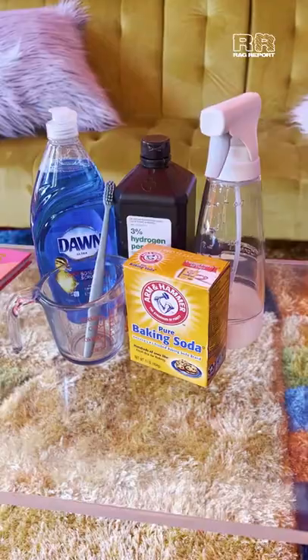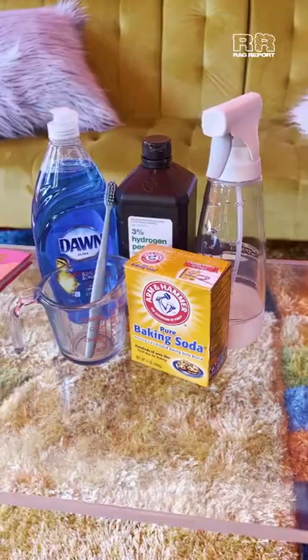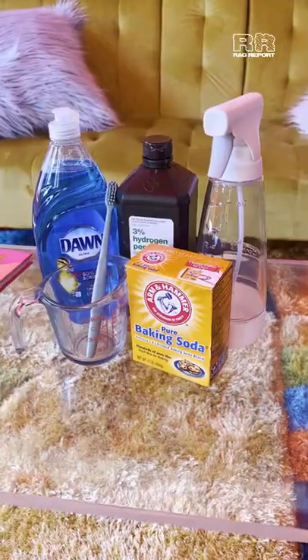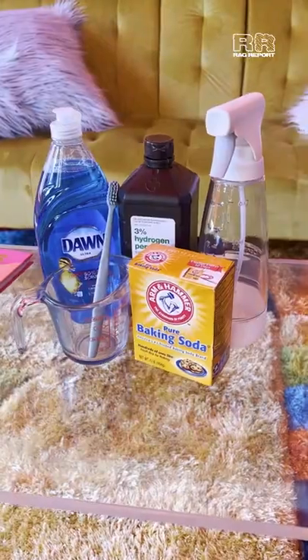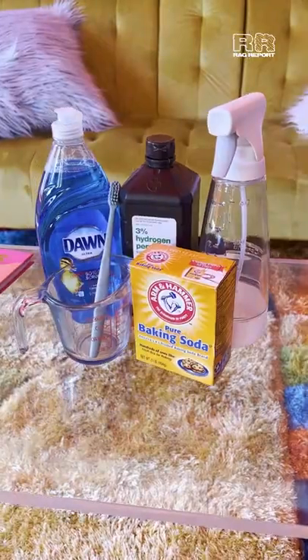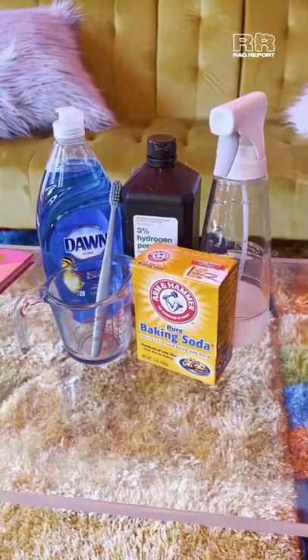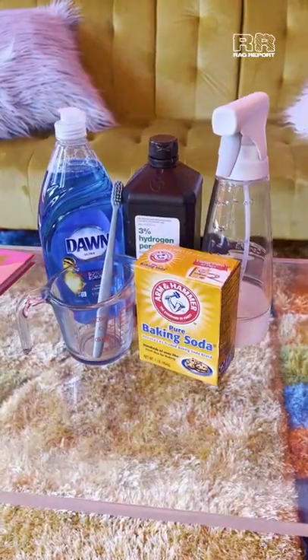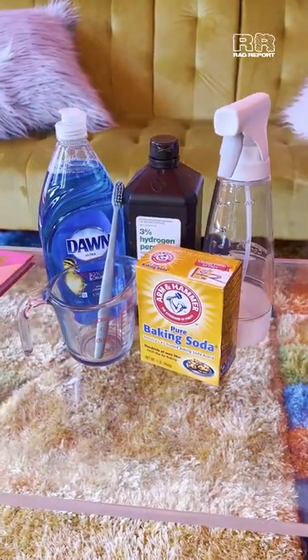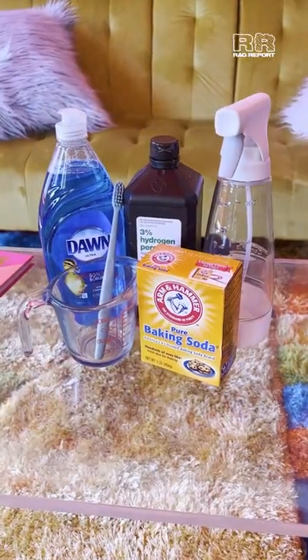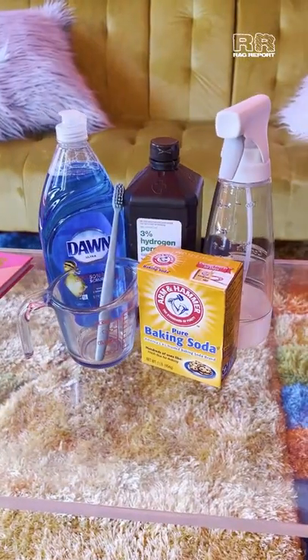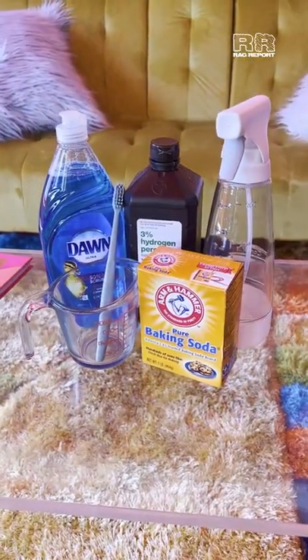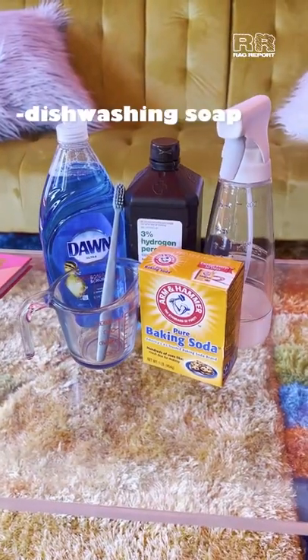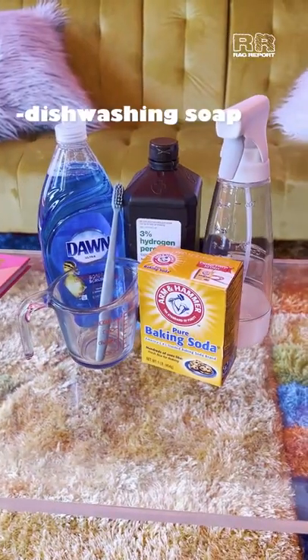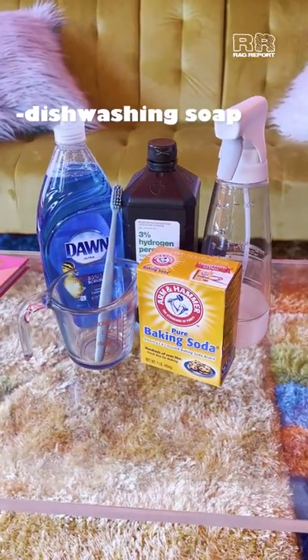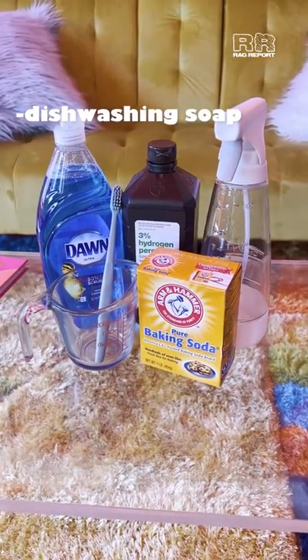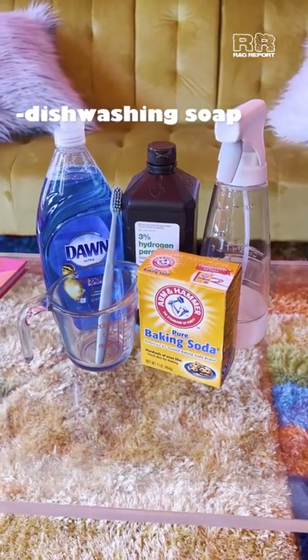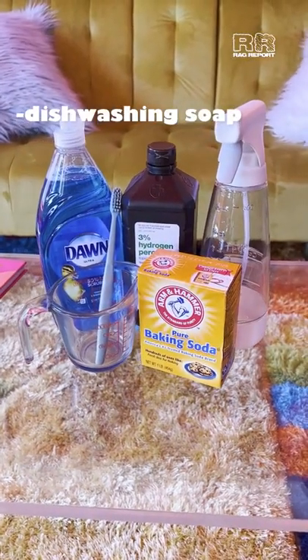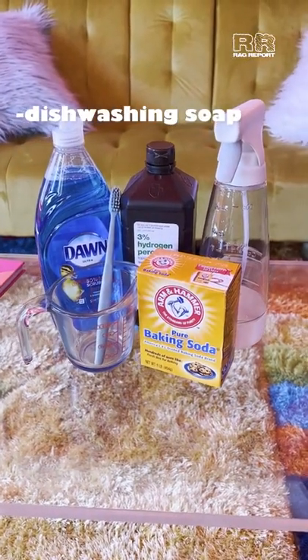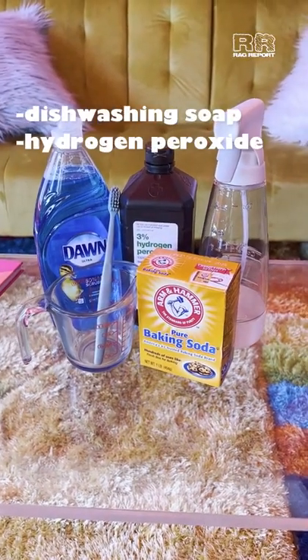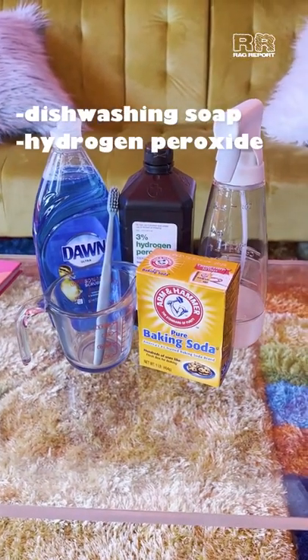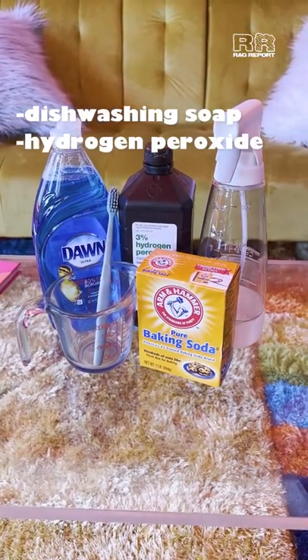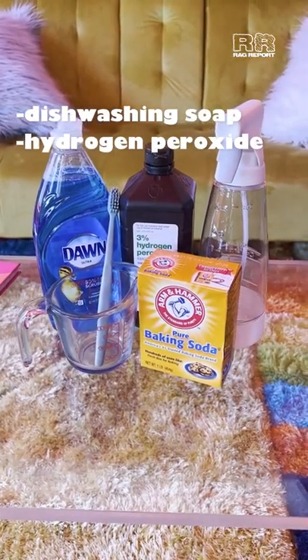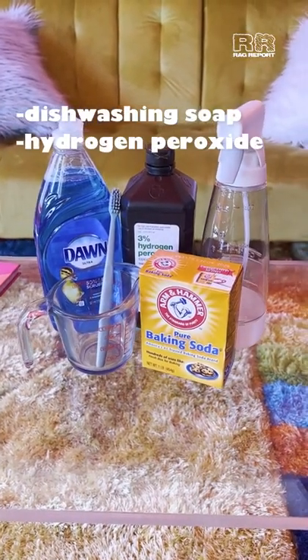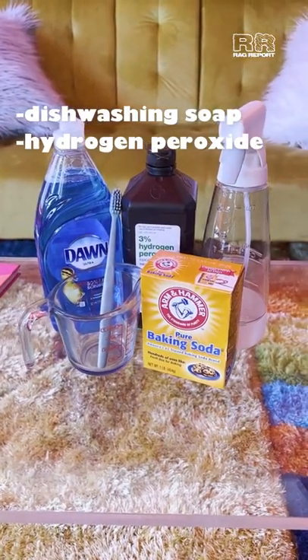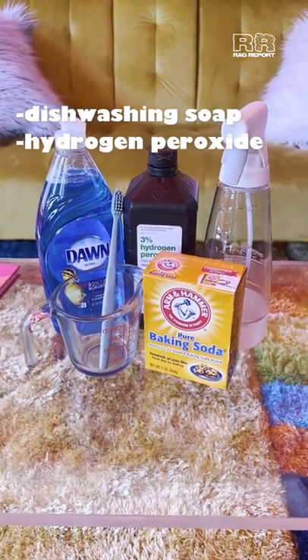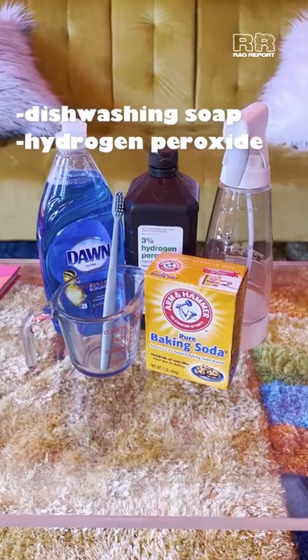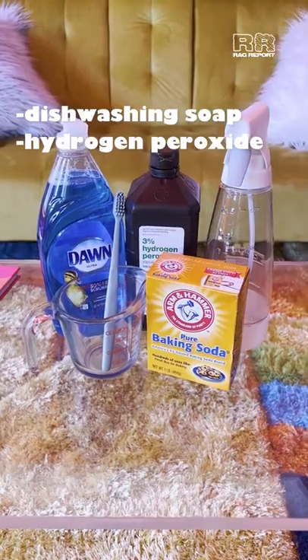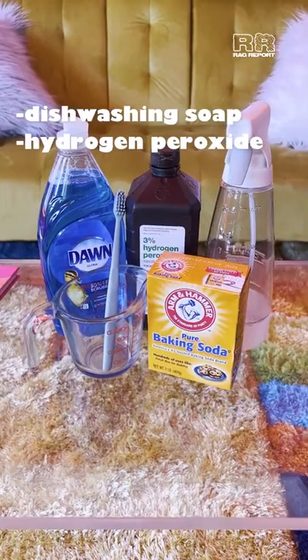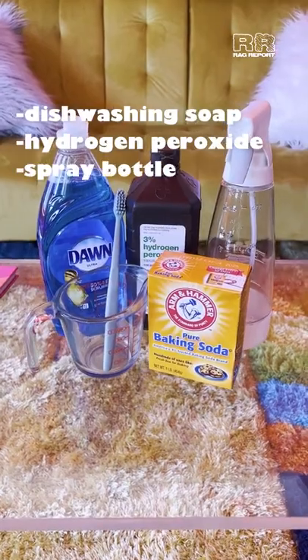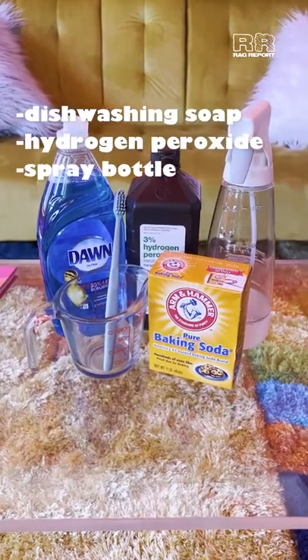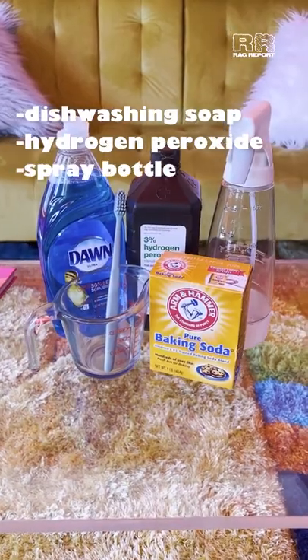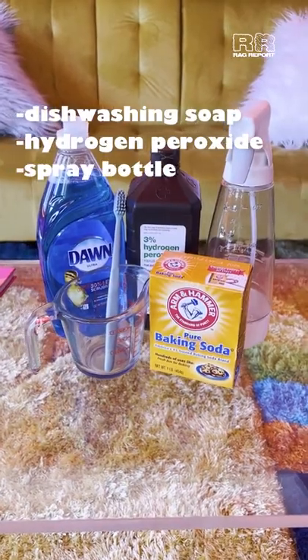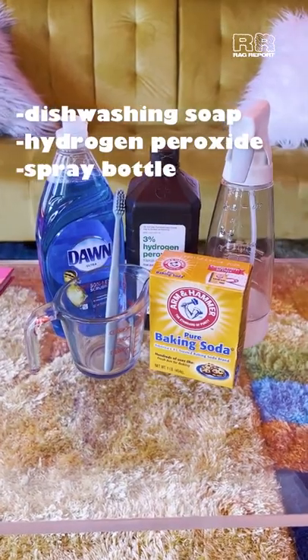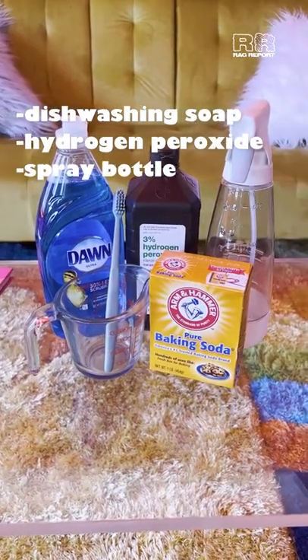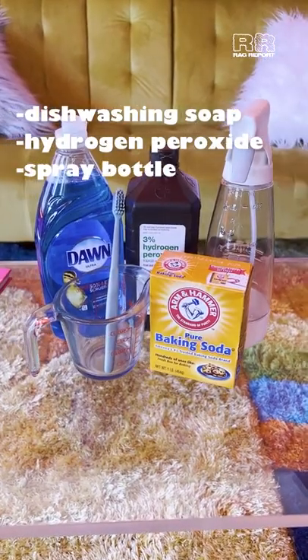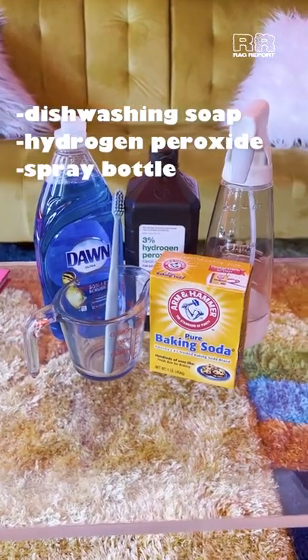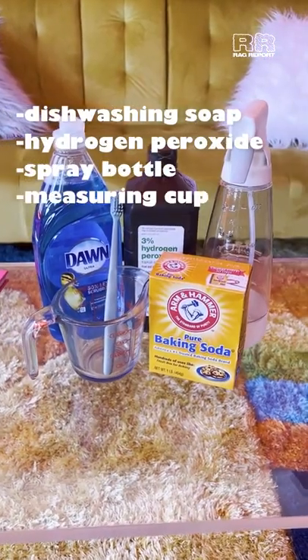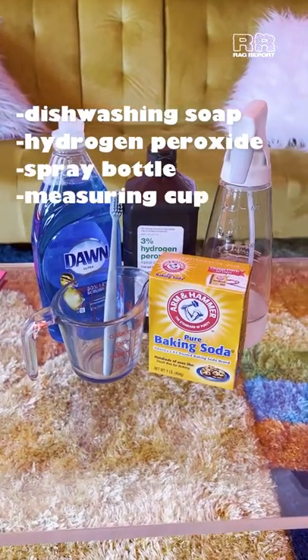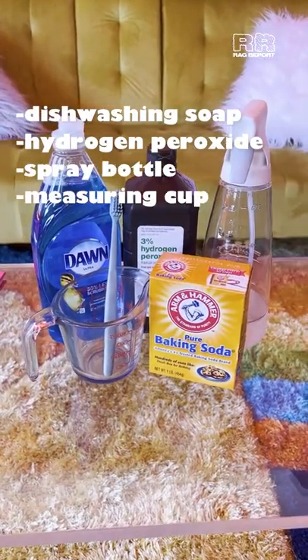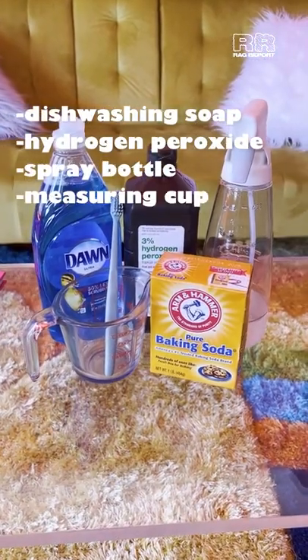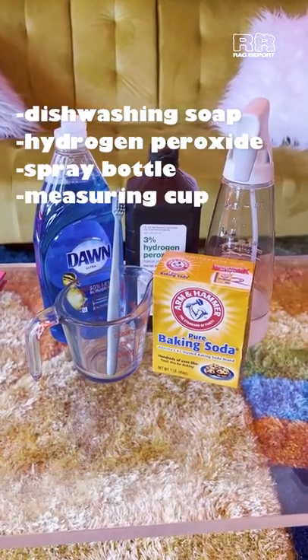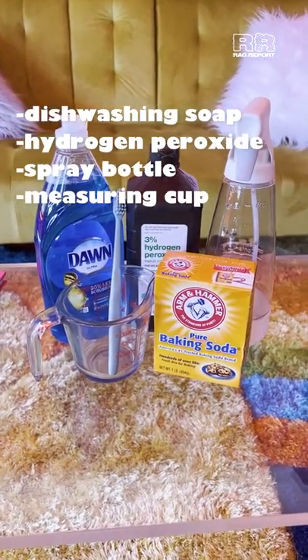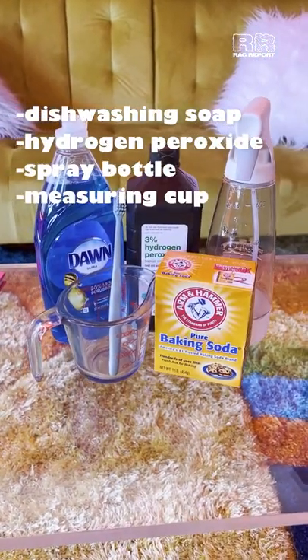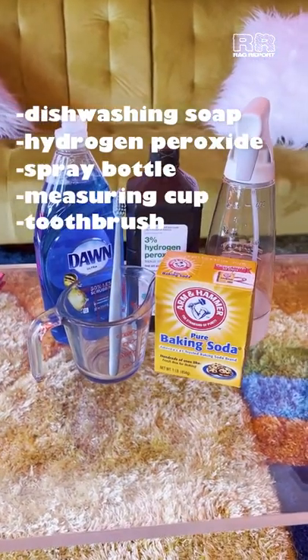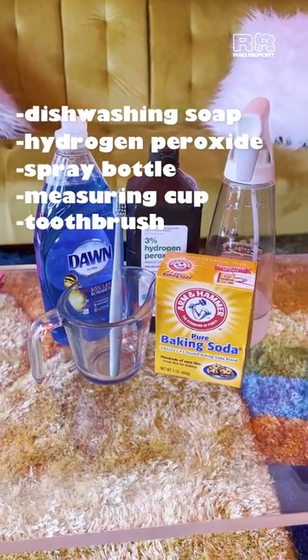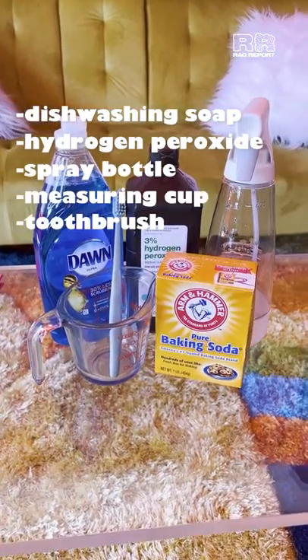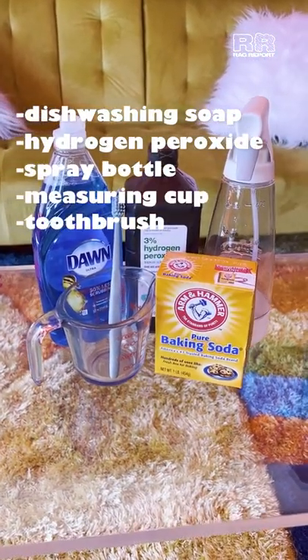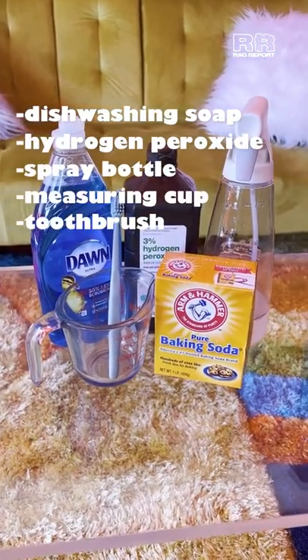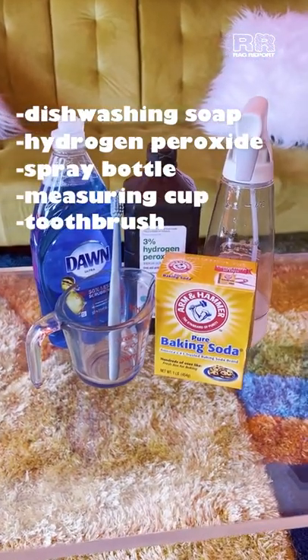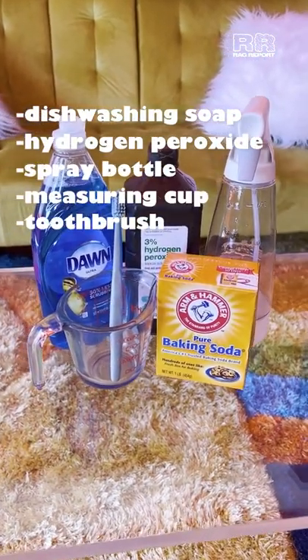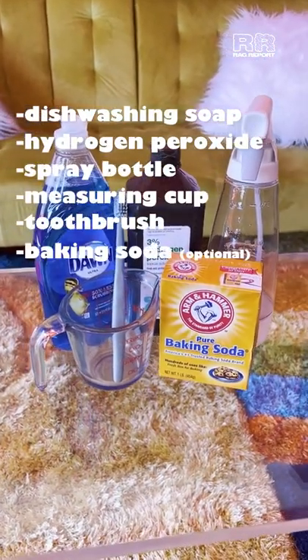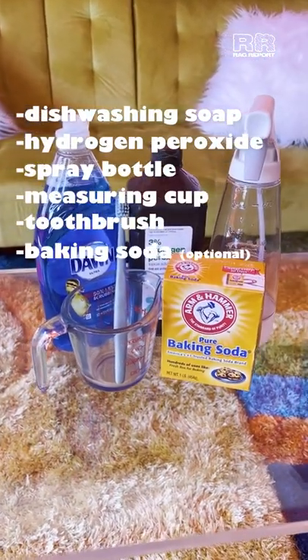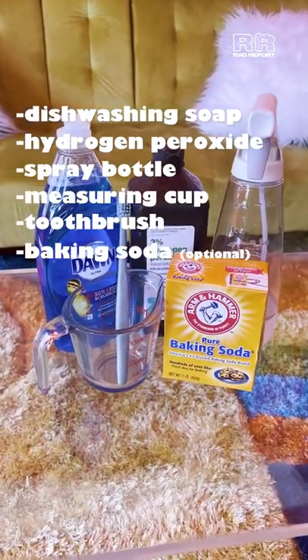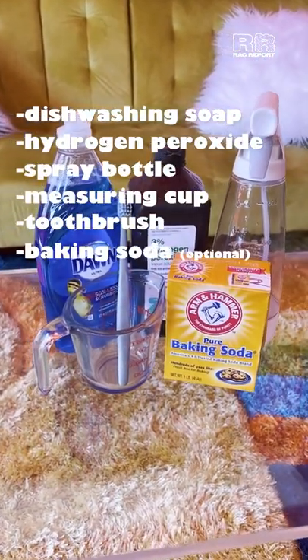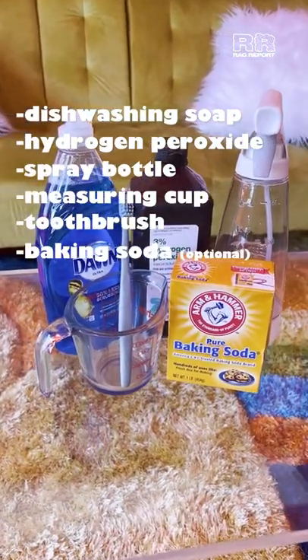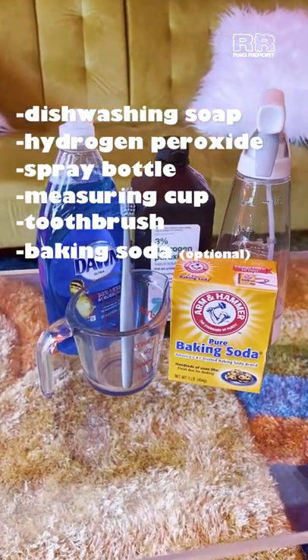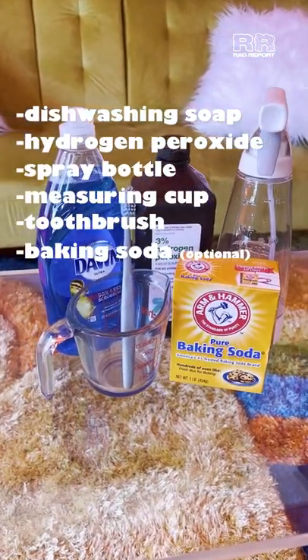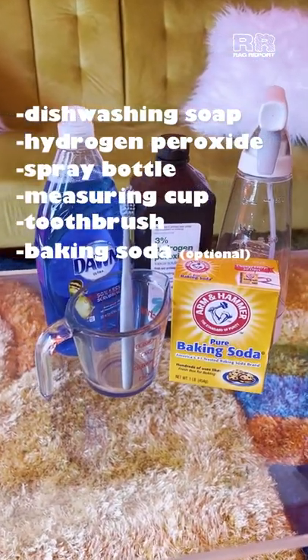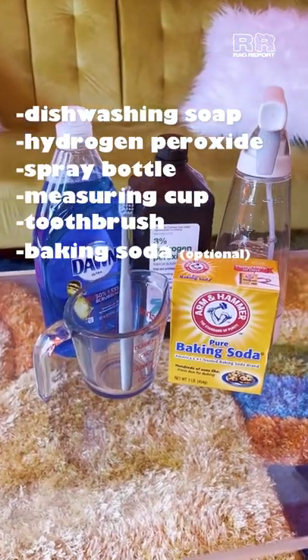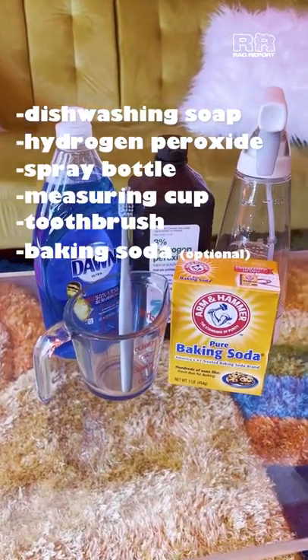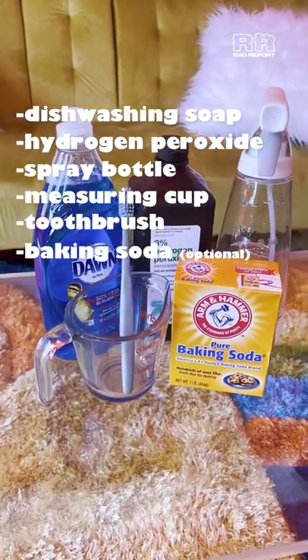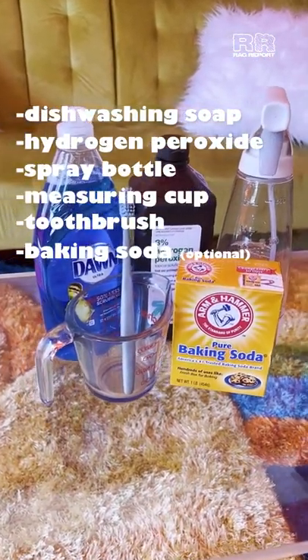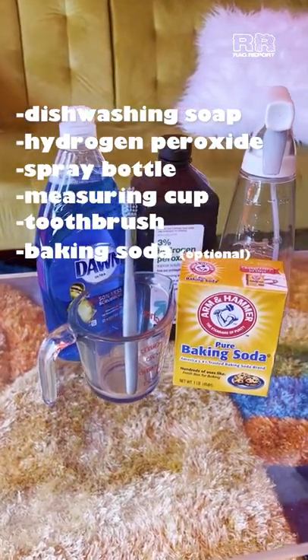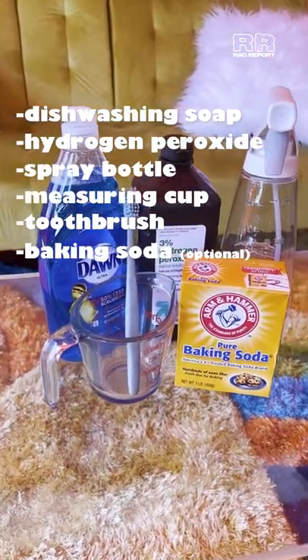The ingredients you'll need are dishwashing soap, hydrogen peroxide, a spray bottle, a measuring cup, a toothbrush, and baking soda, which is optional.